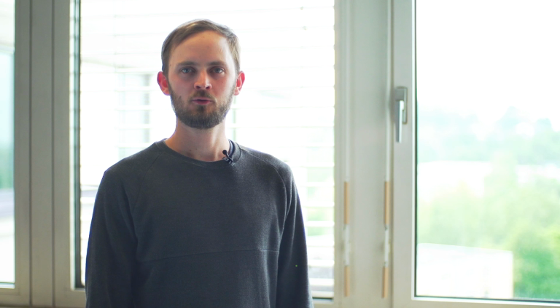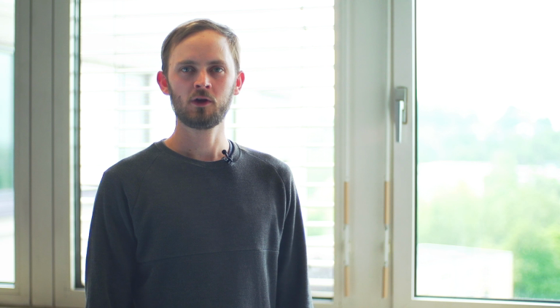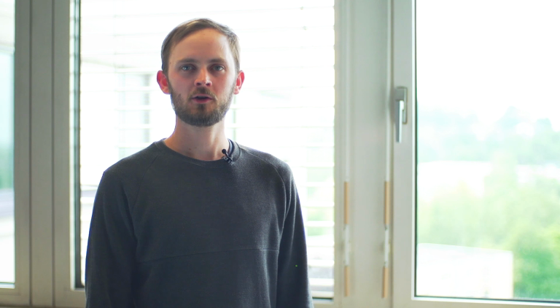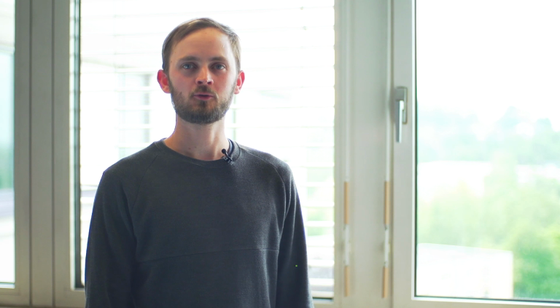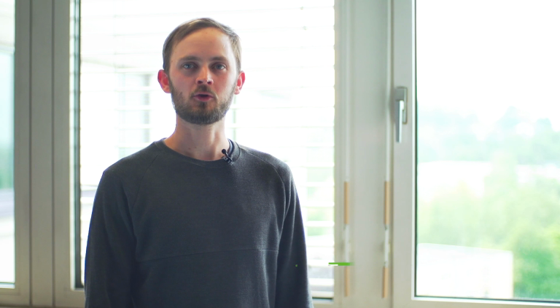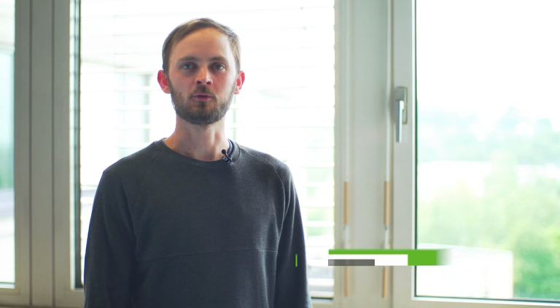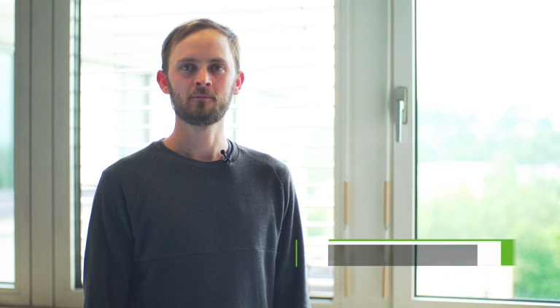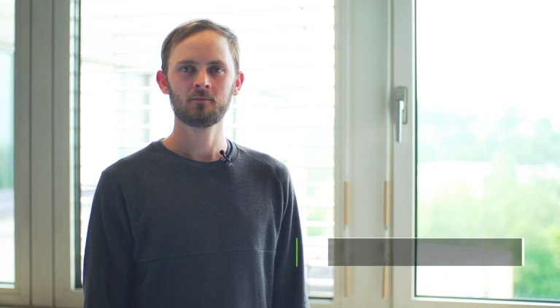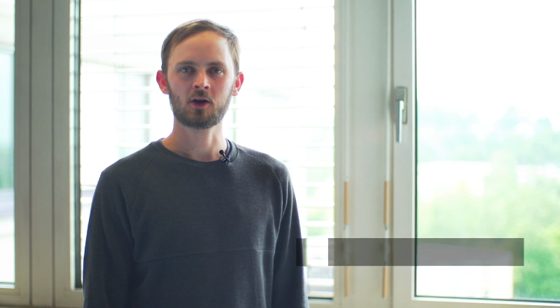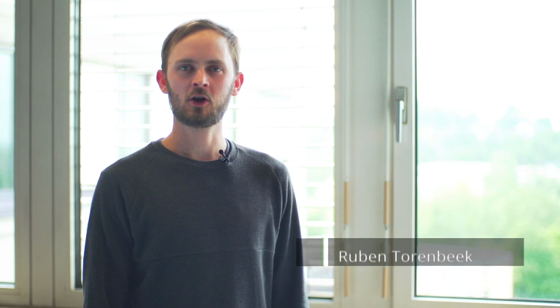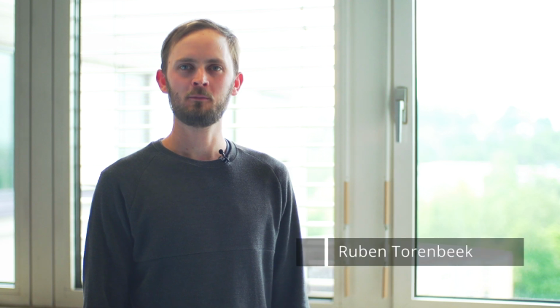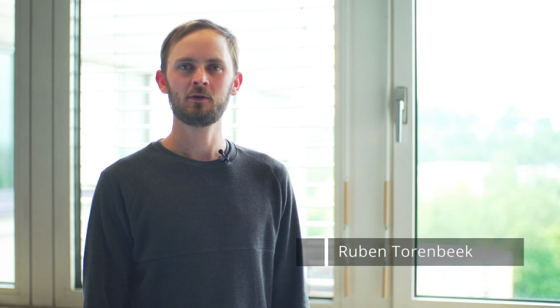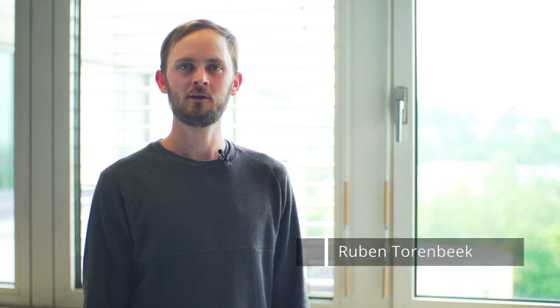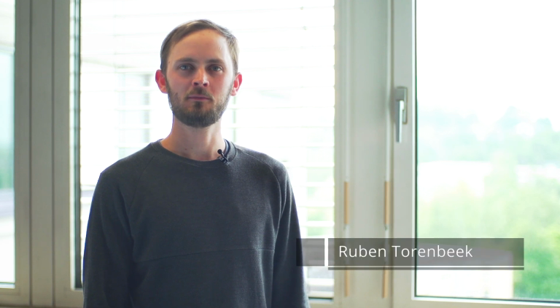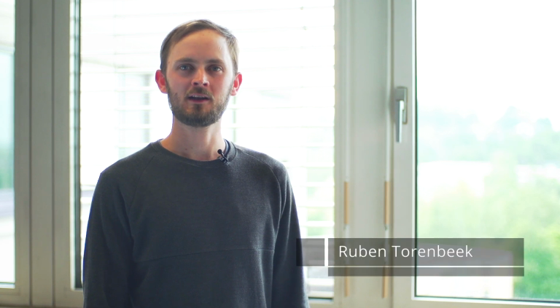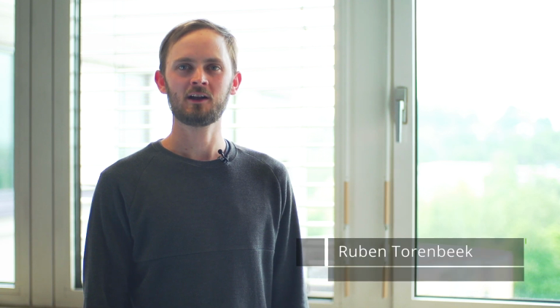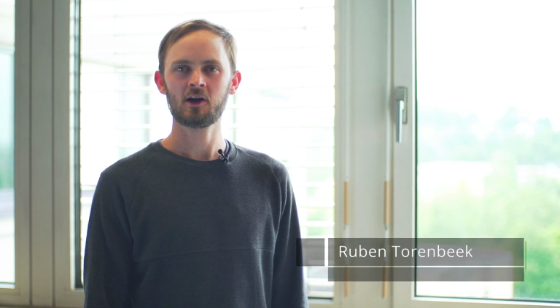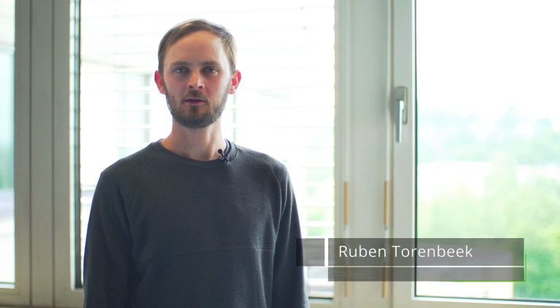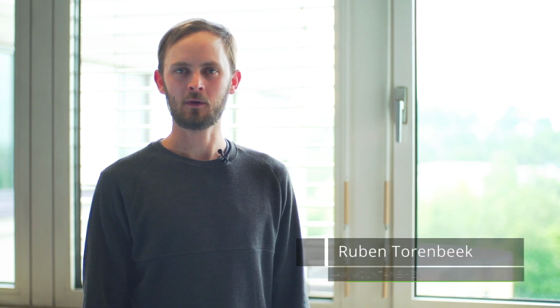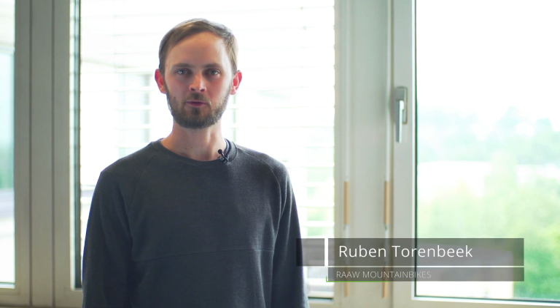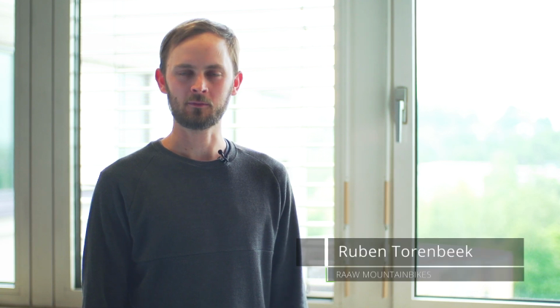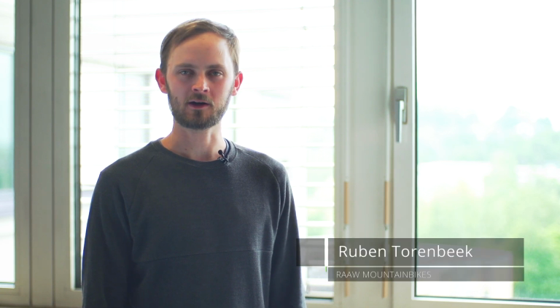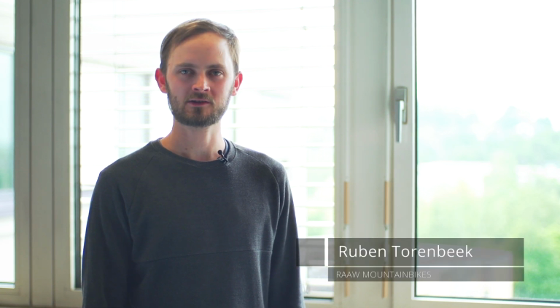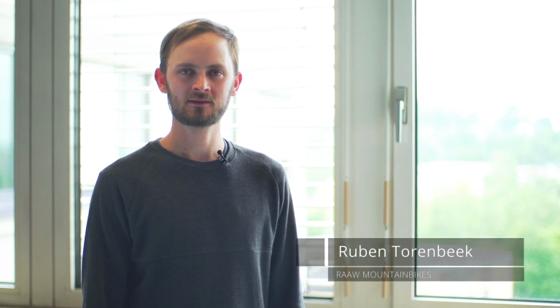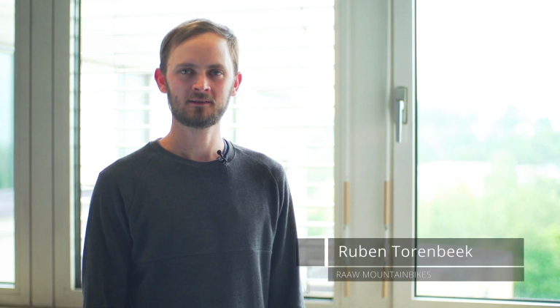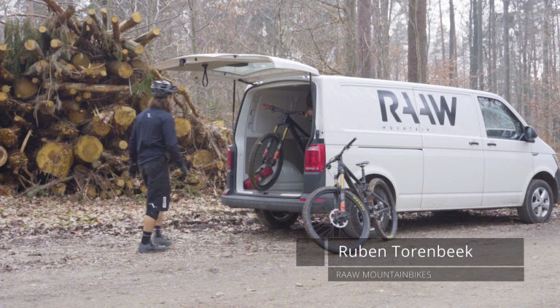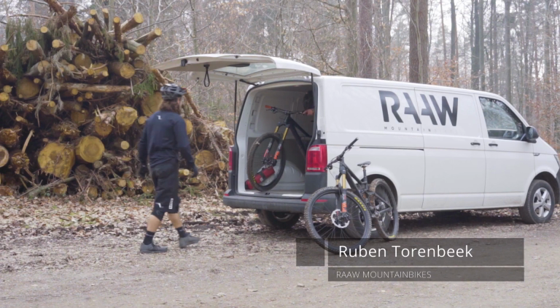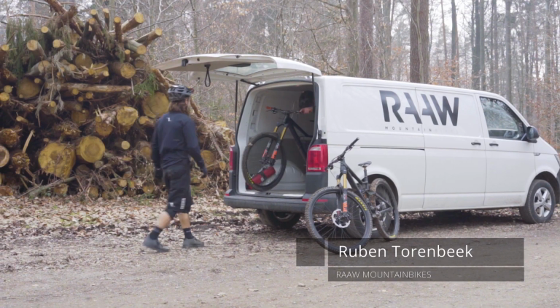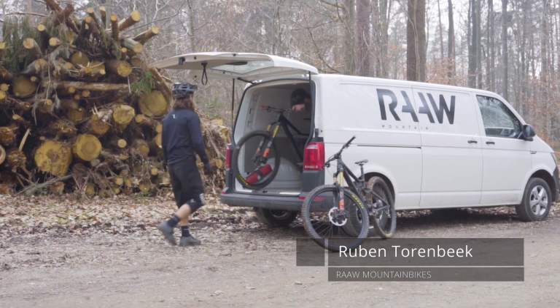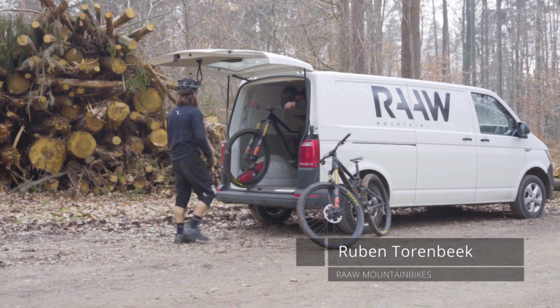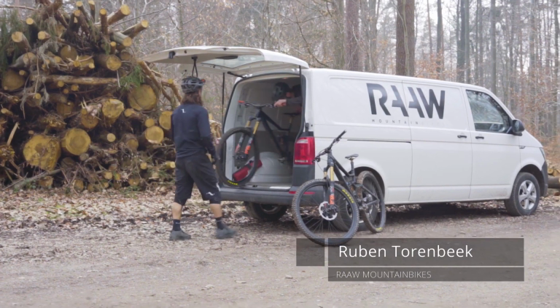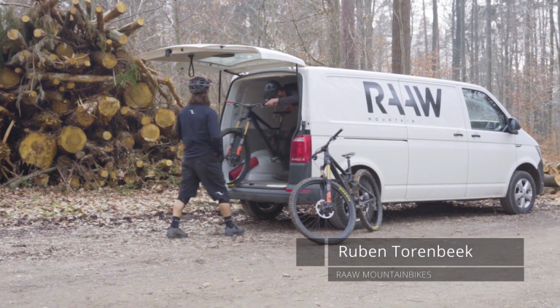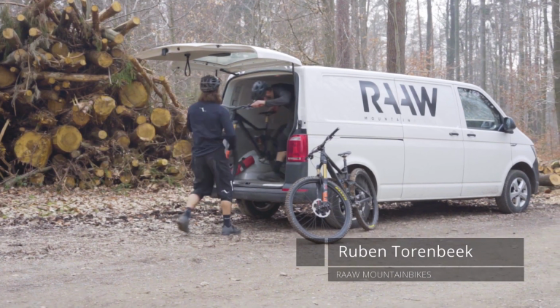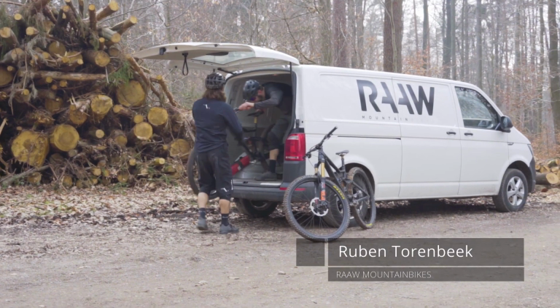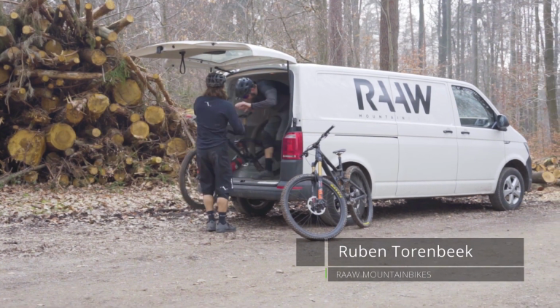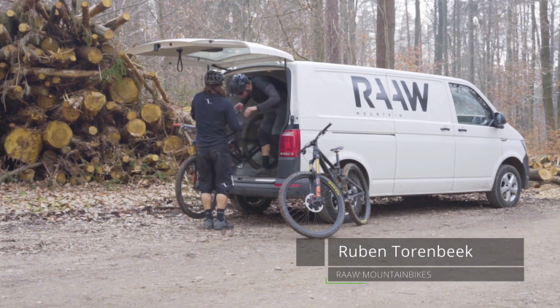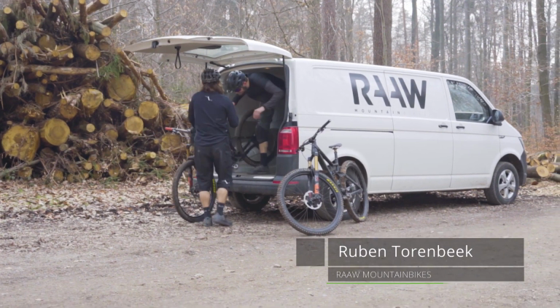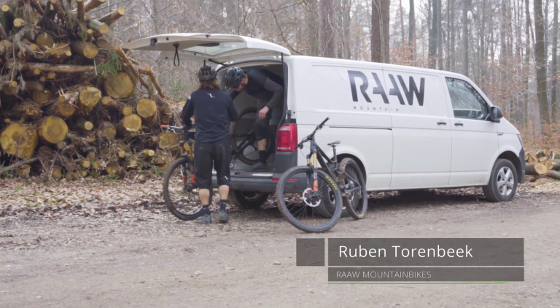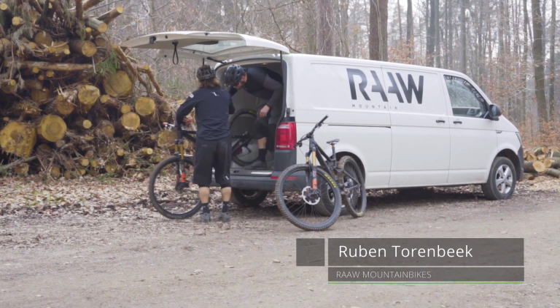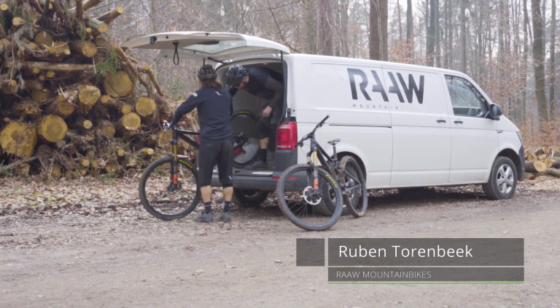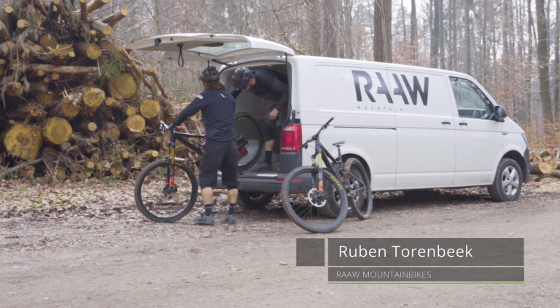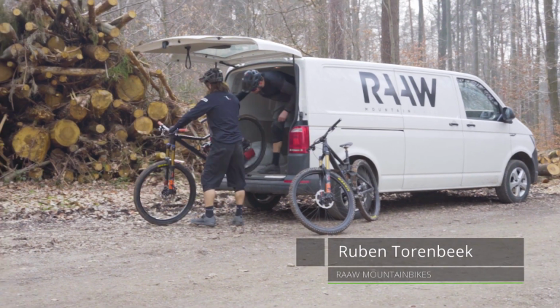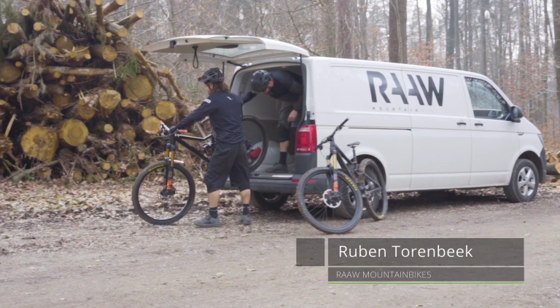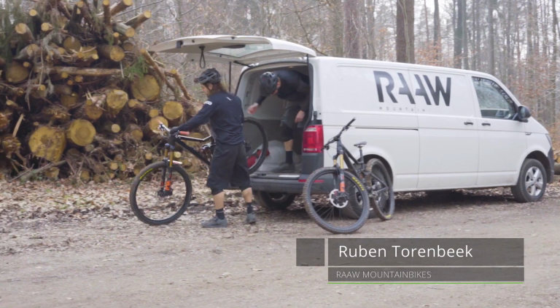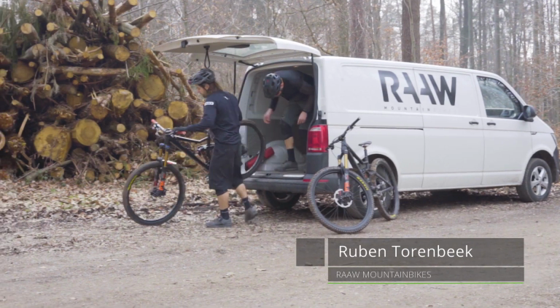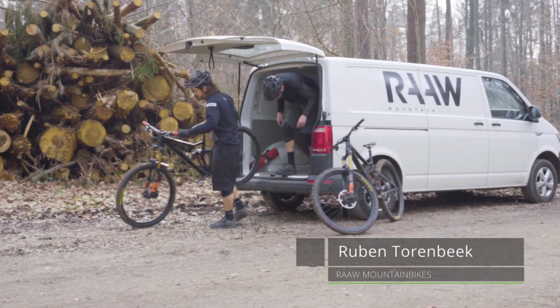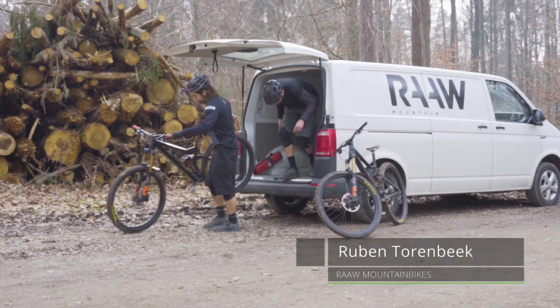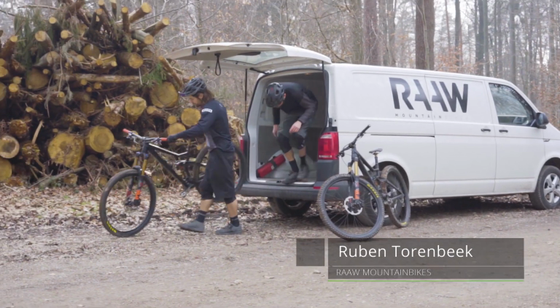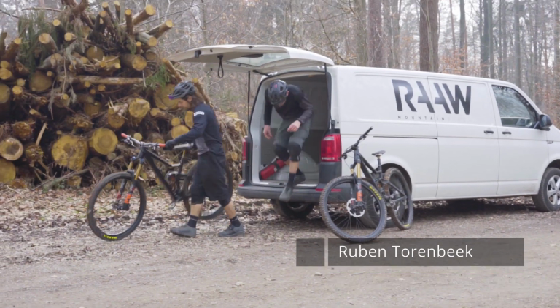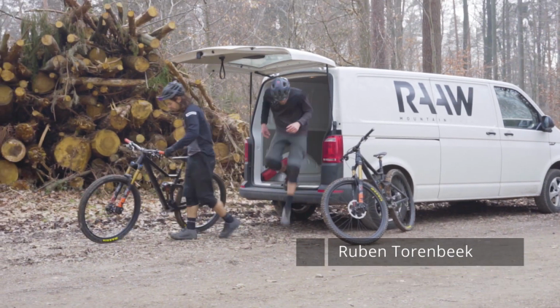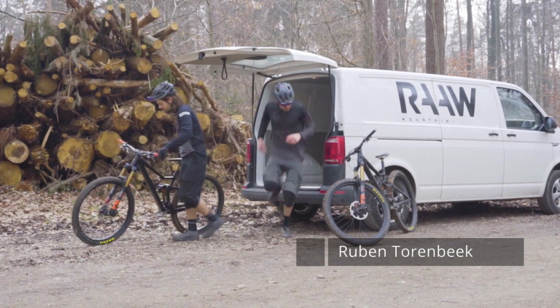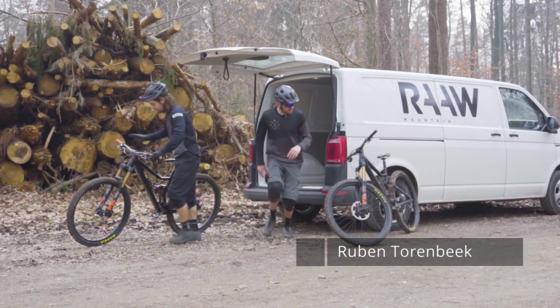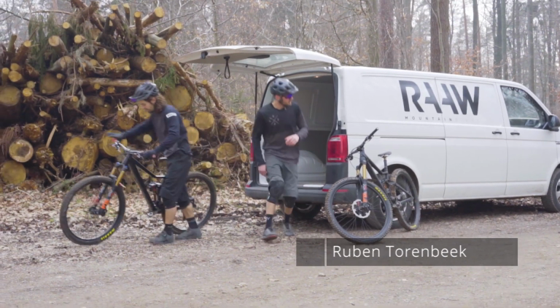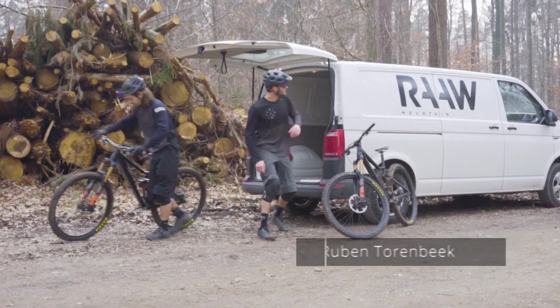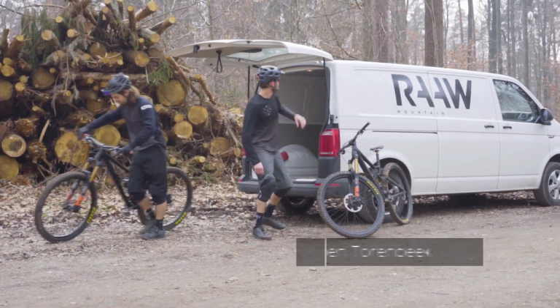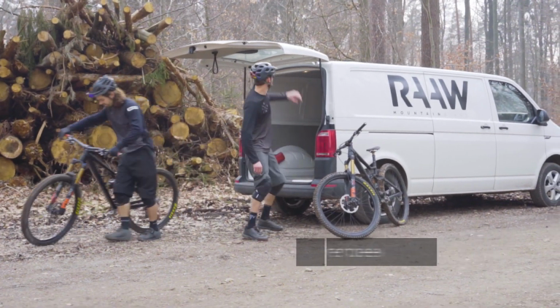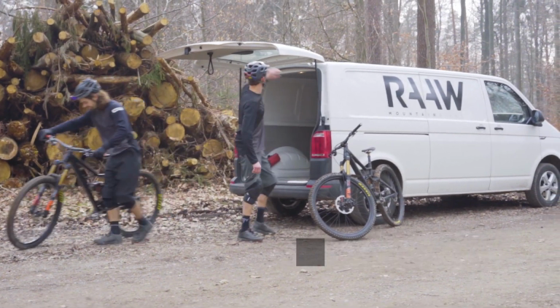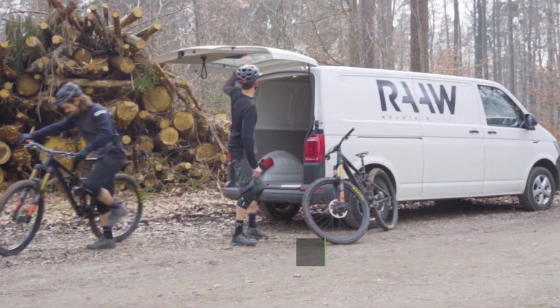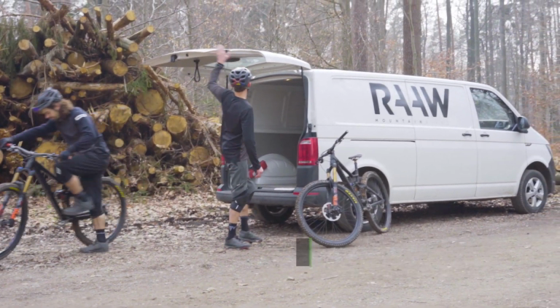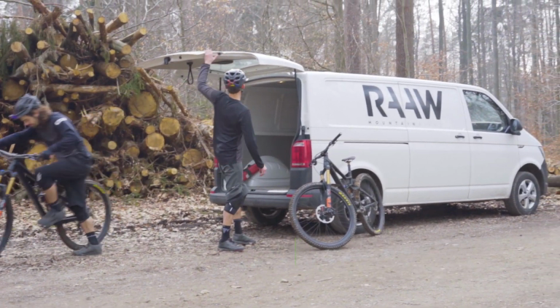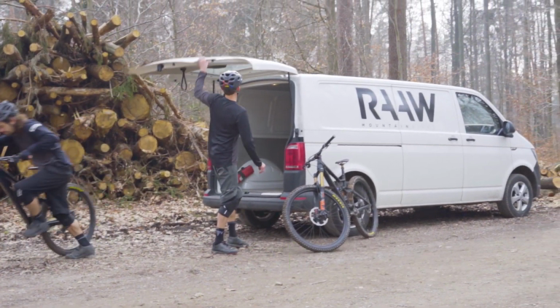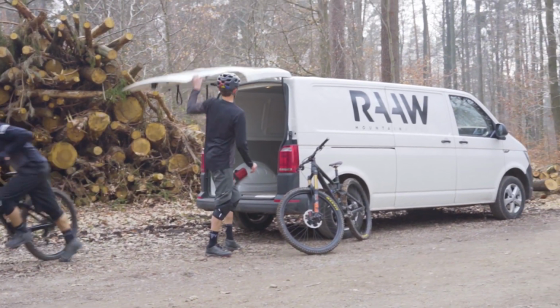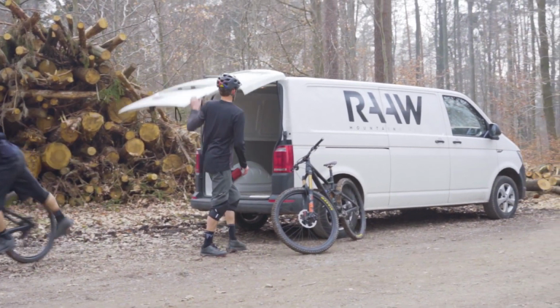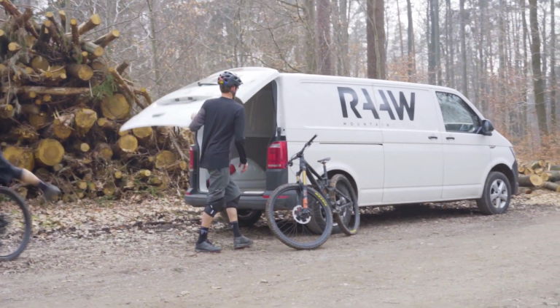We are RAW, a company making high-end mountain bikes. Coming from the bike industry, we started RAW because we believe we could do so much more with aluminium.